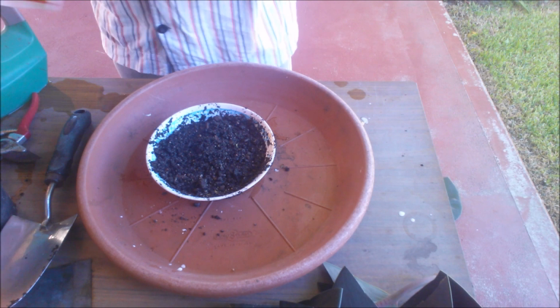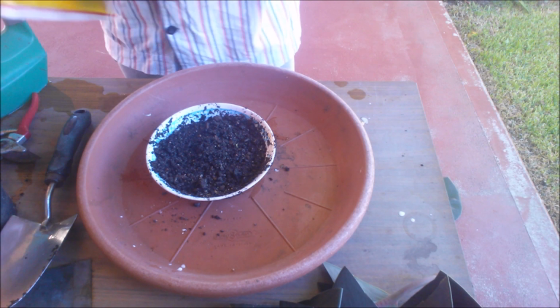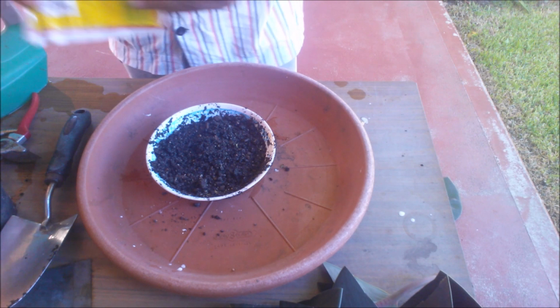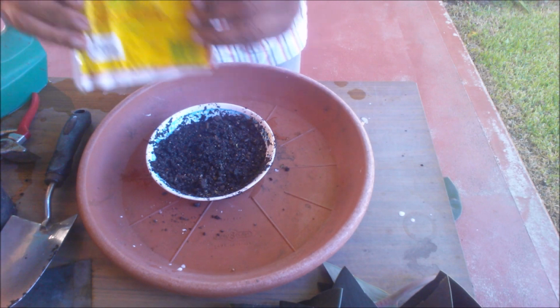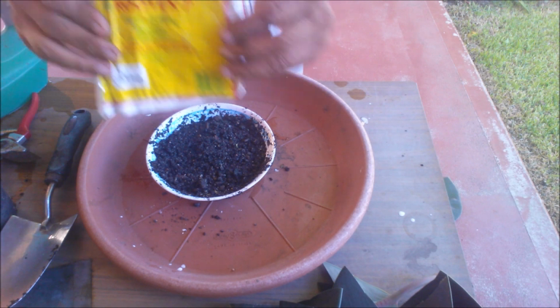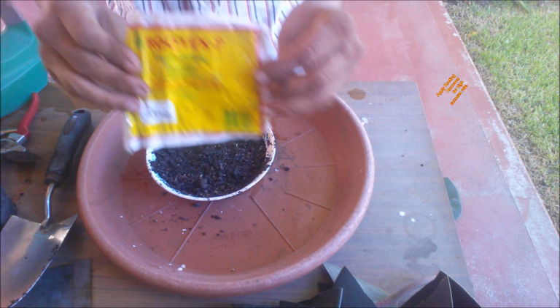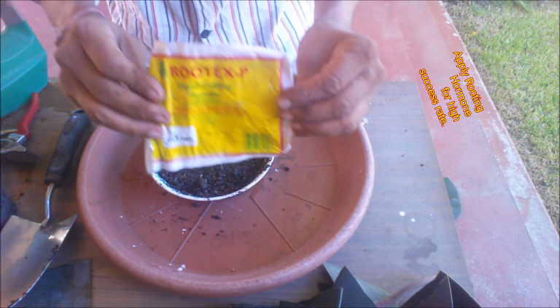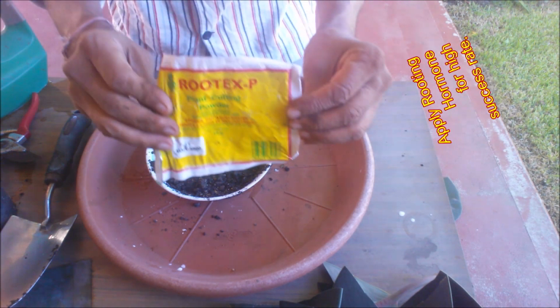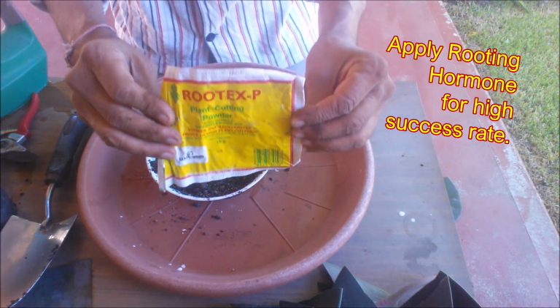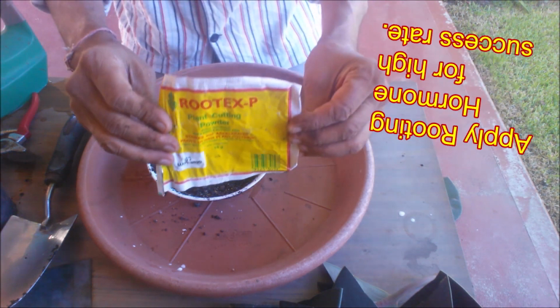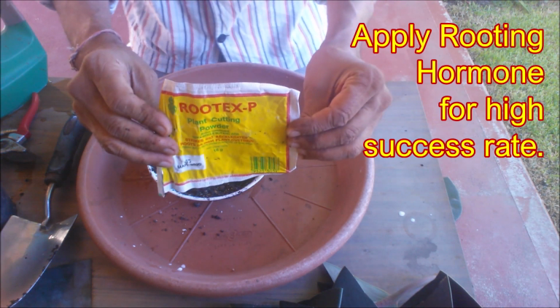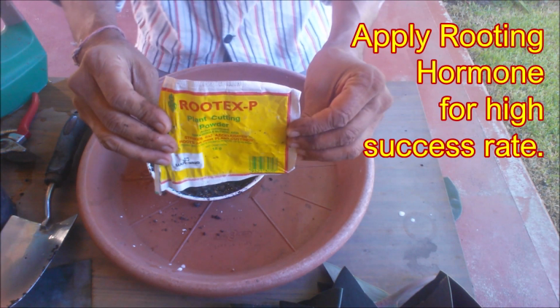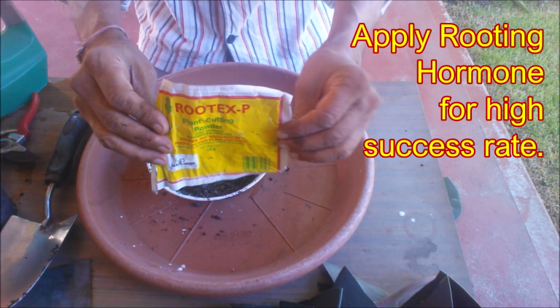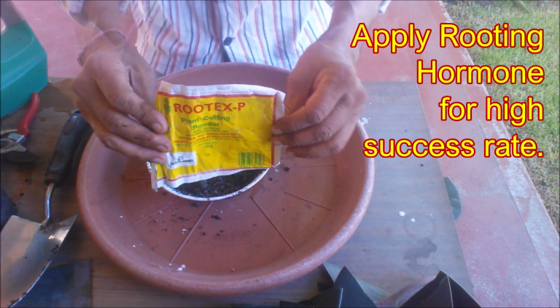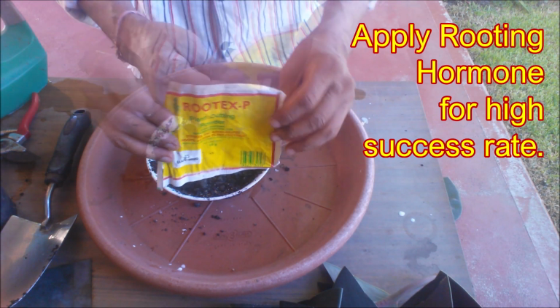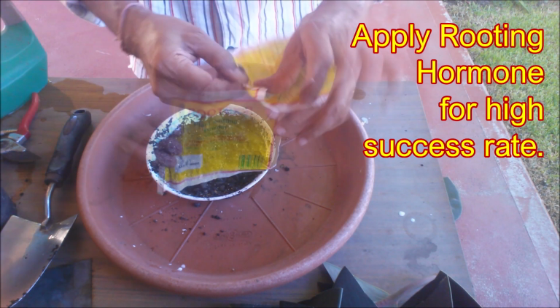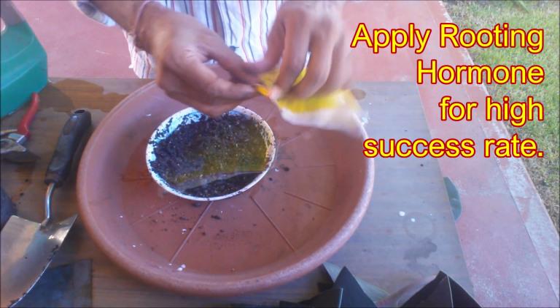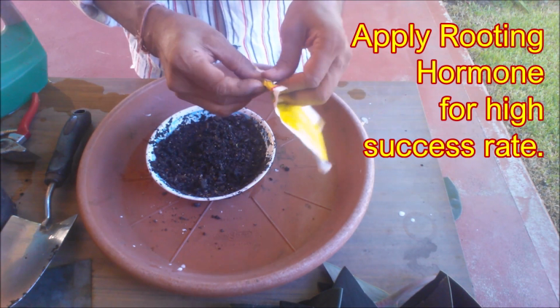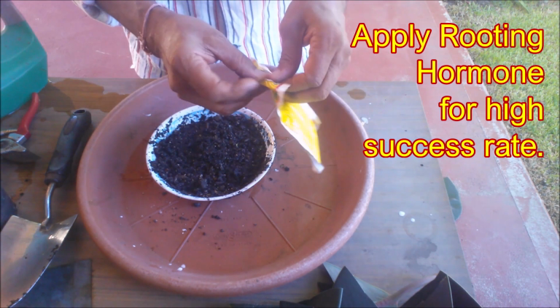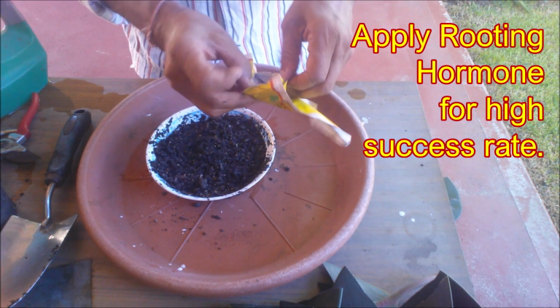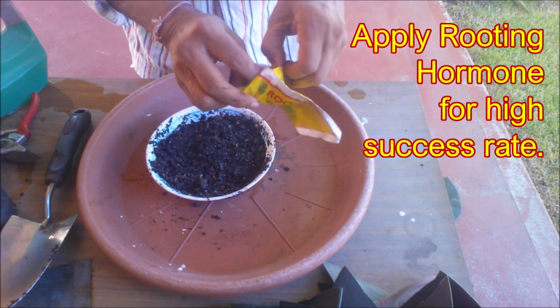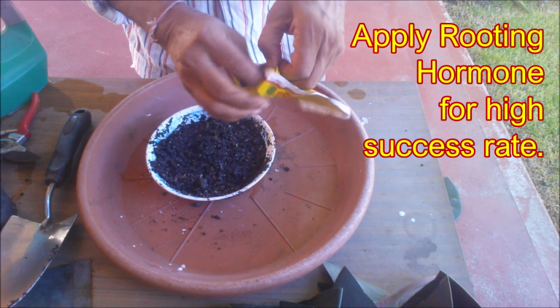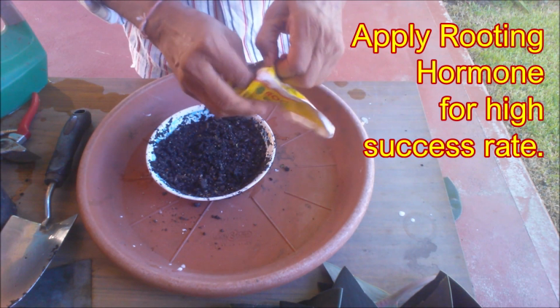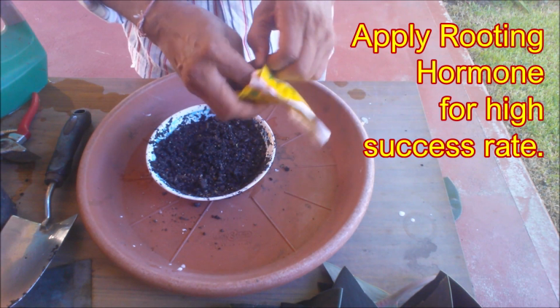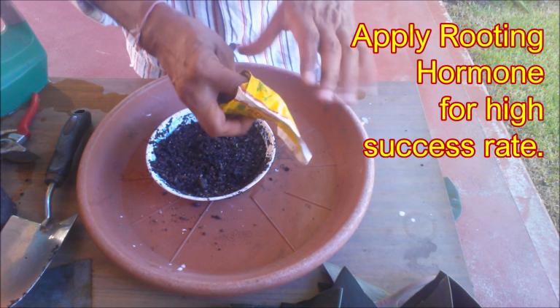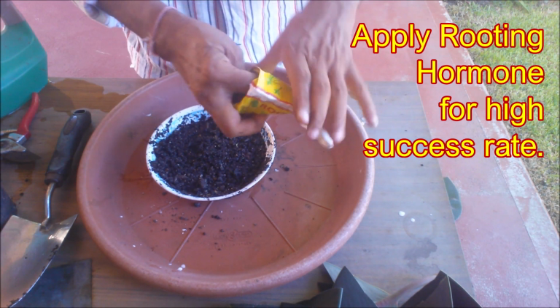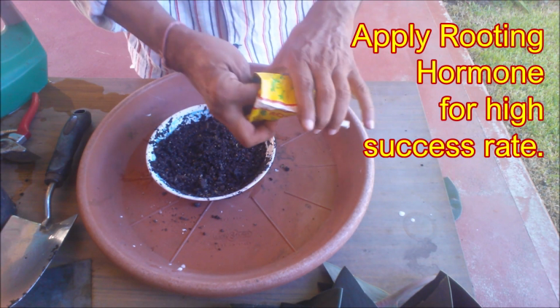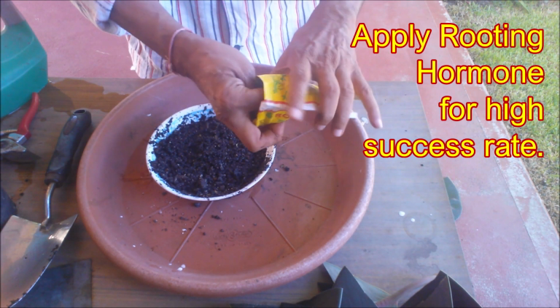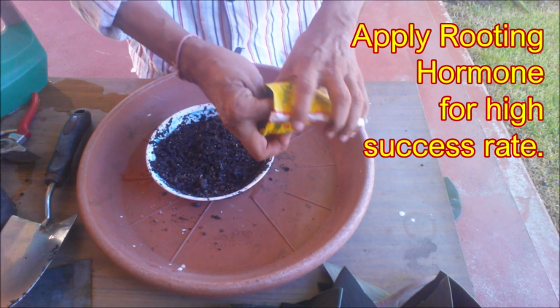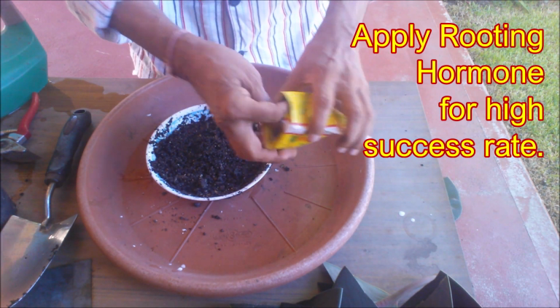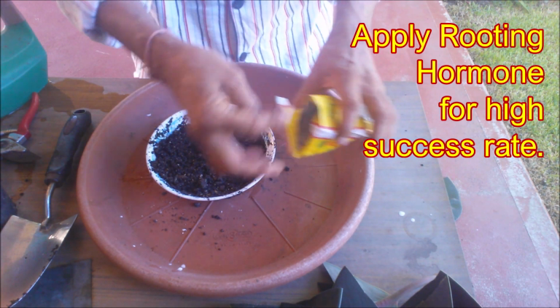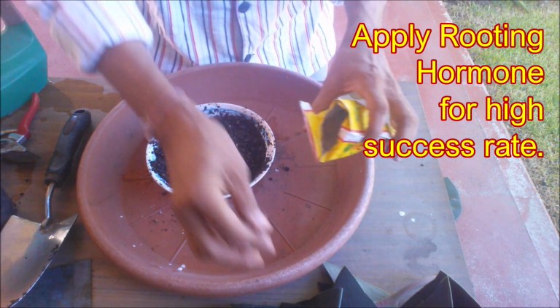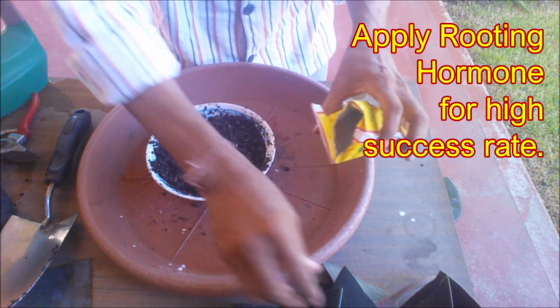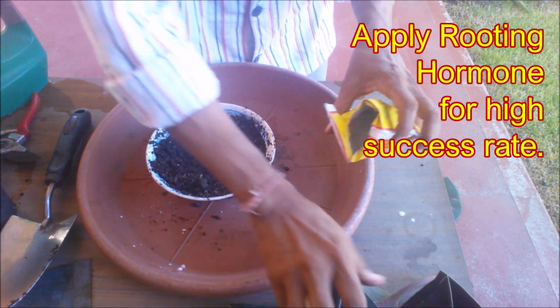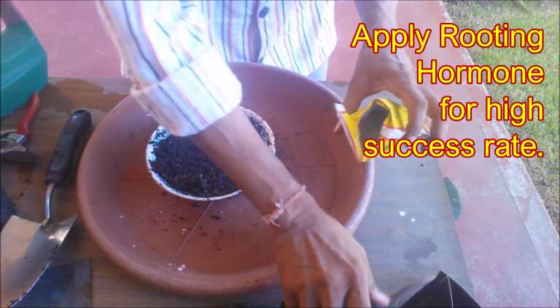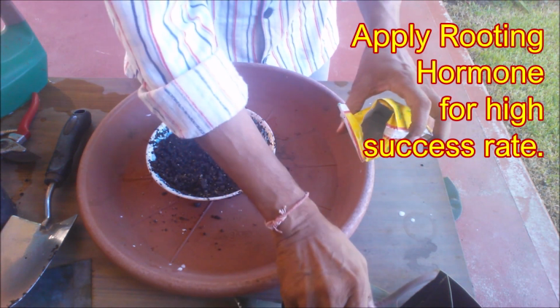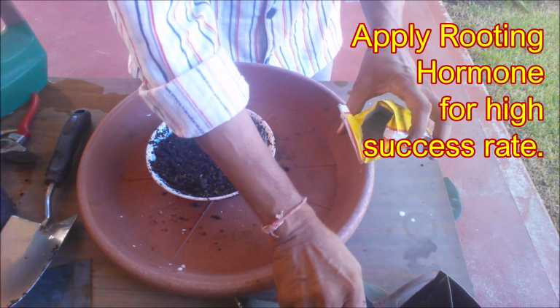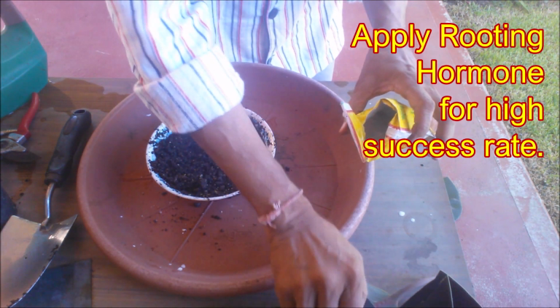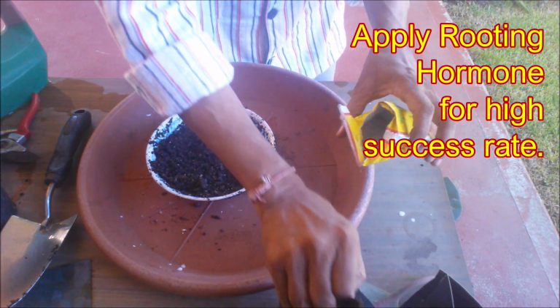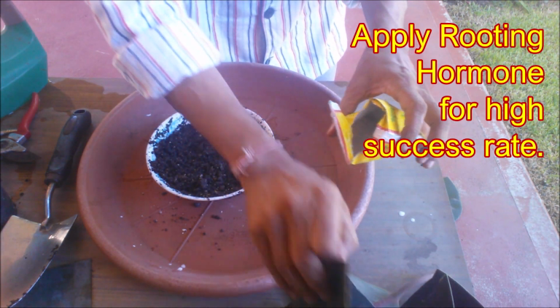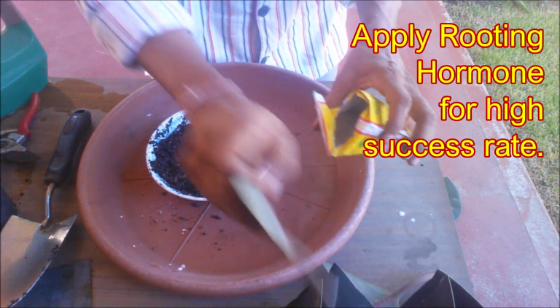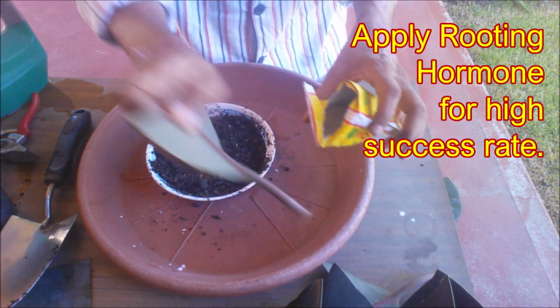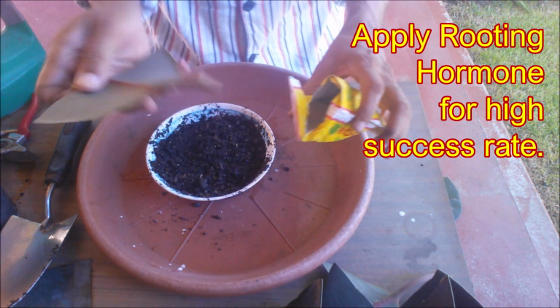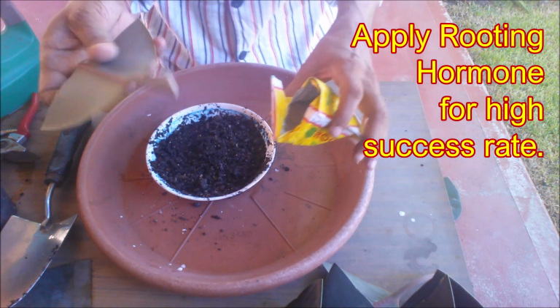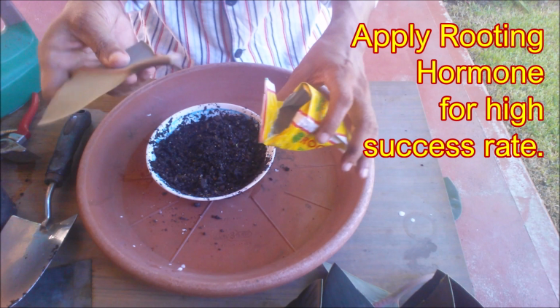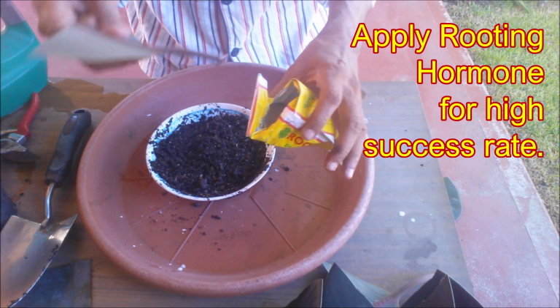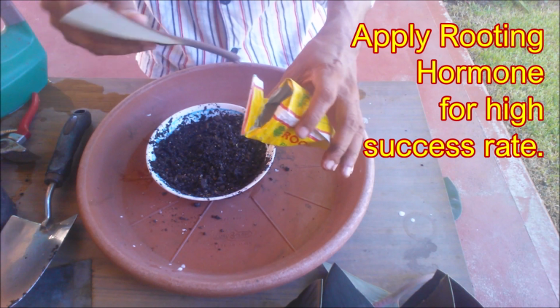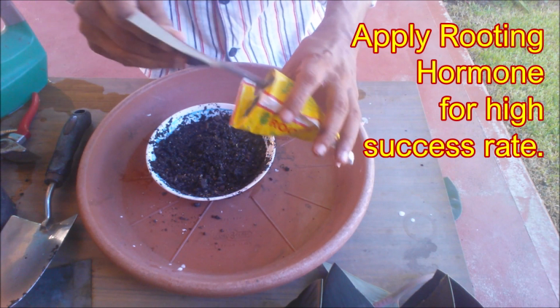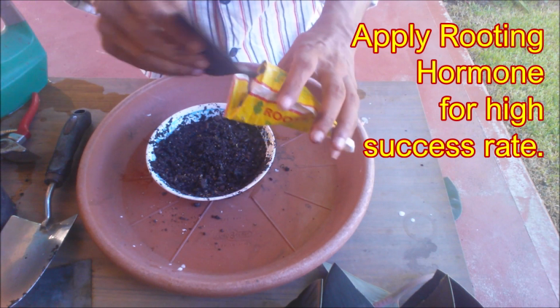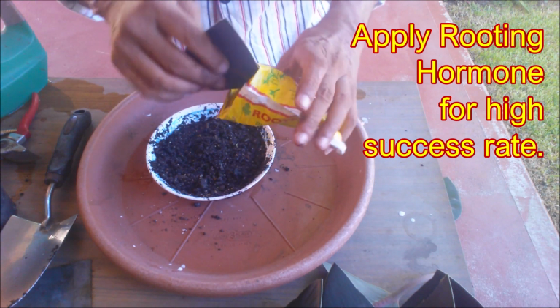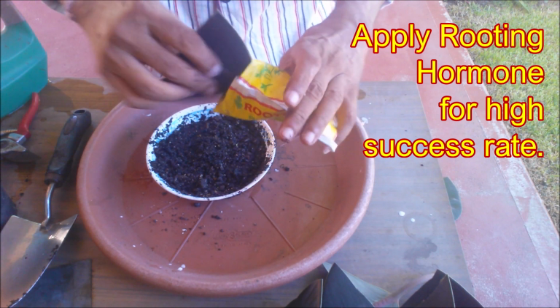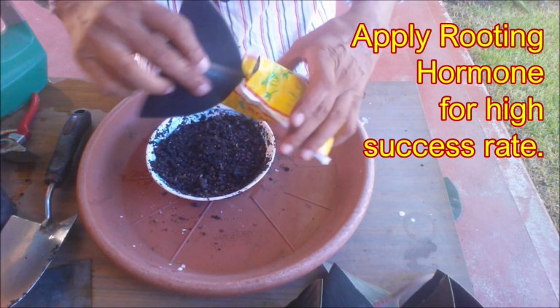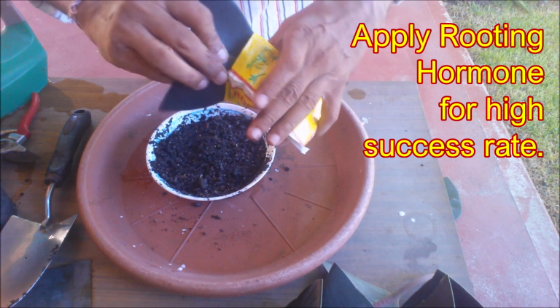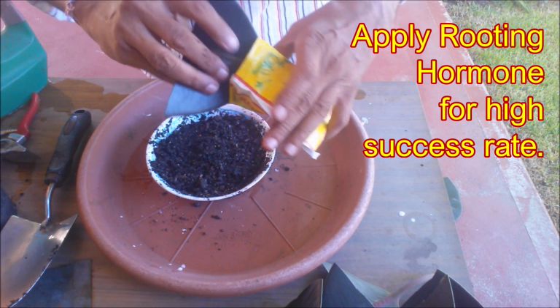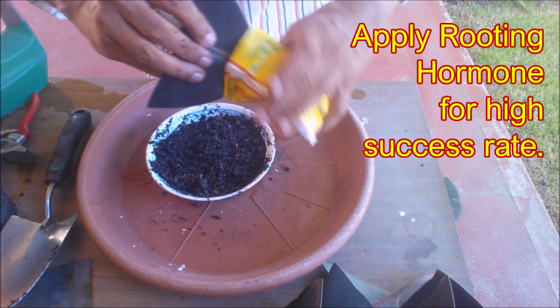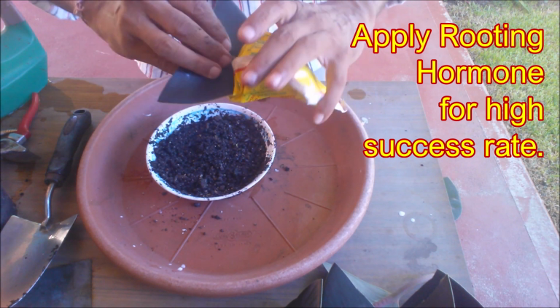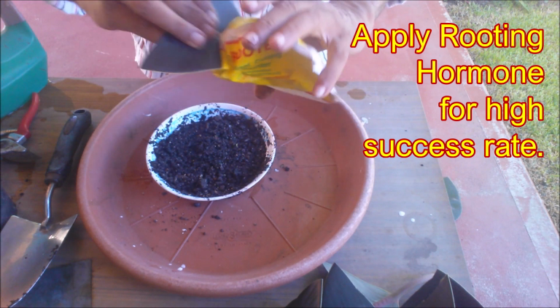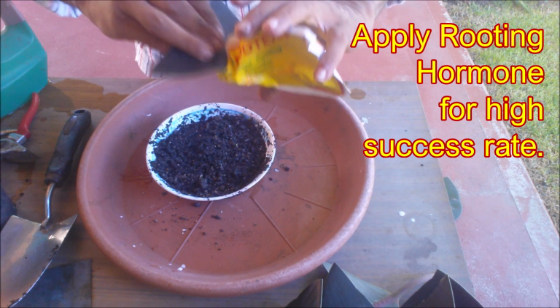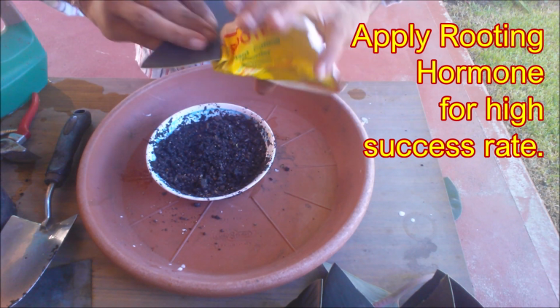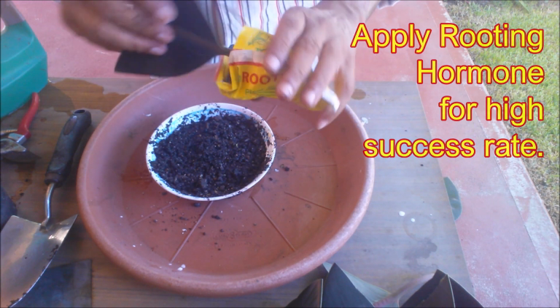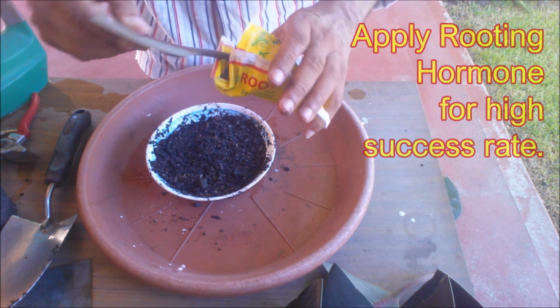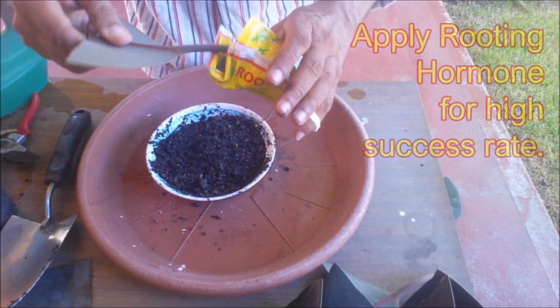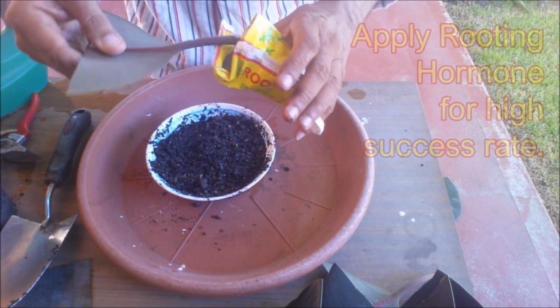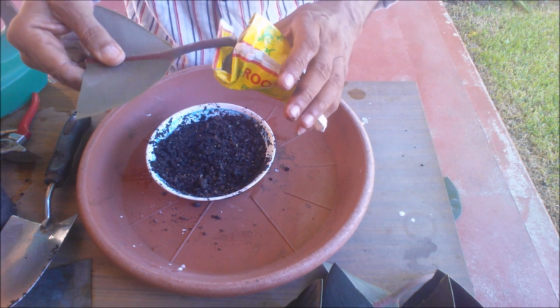Apply some rooting hormone at the petiole of the leaf and insert in the soil. You can plant more than one leaf in the same pot.